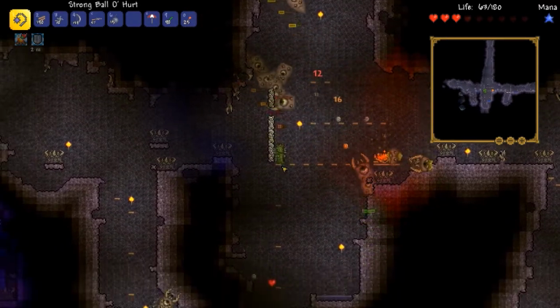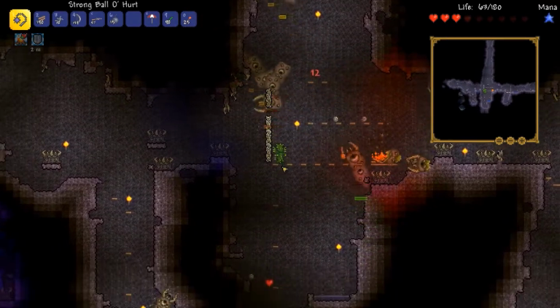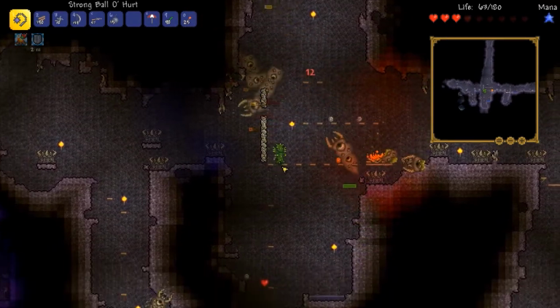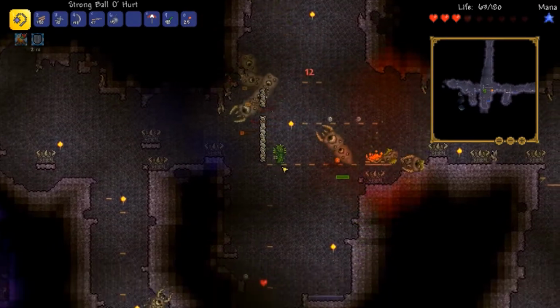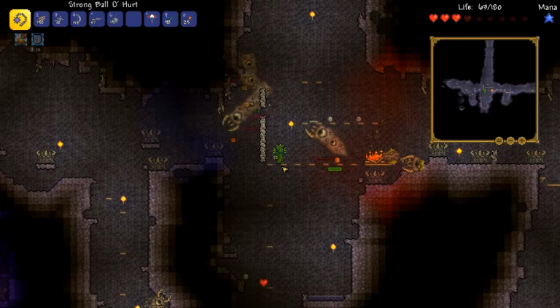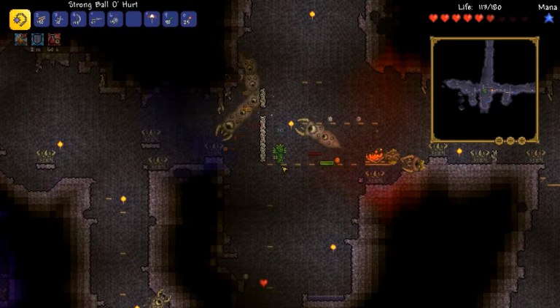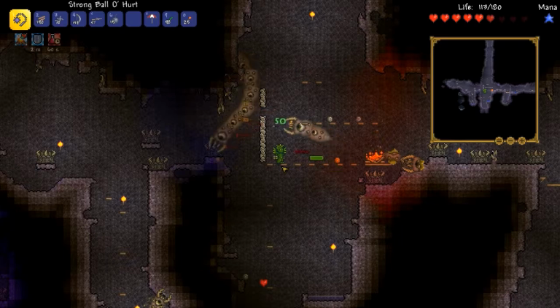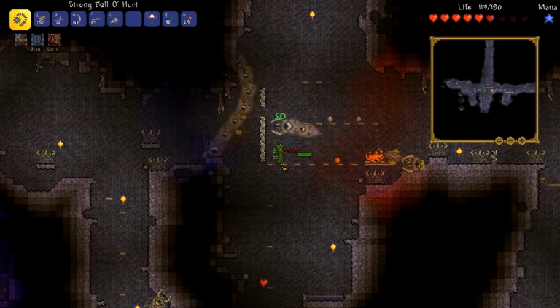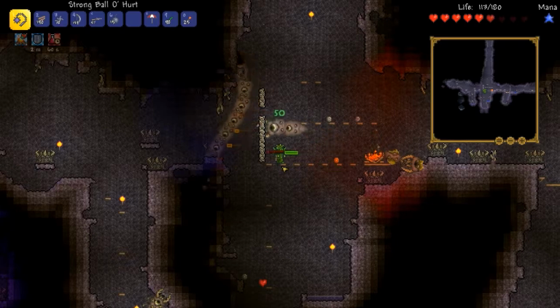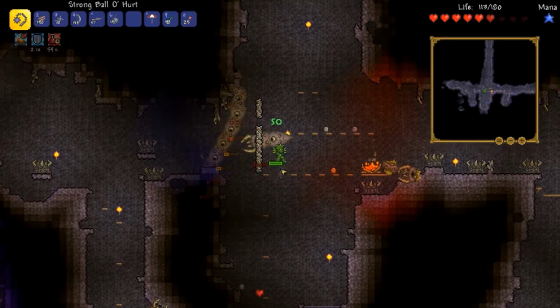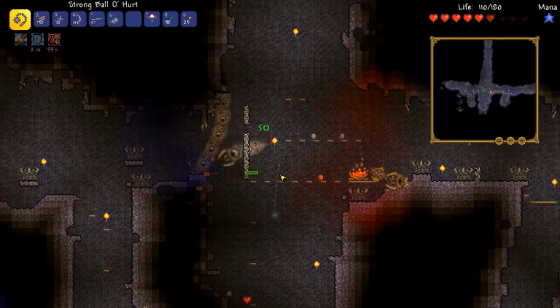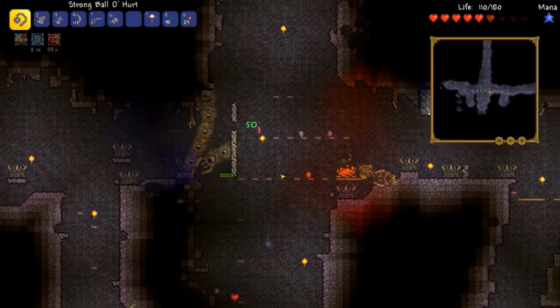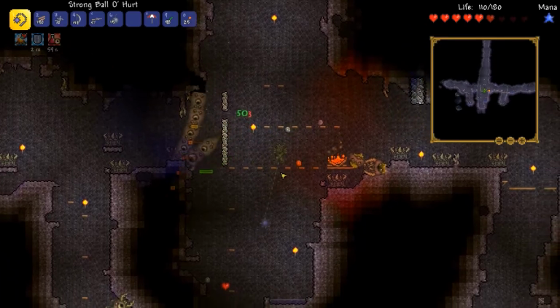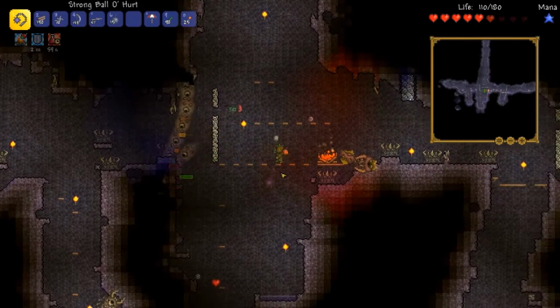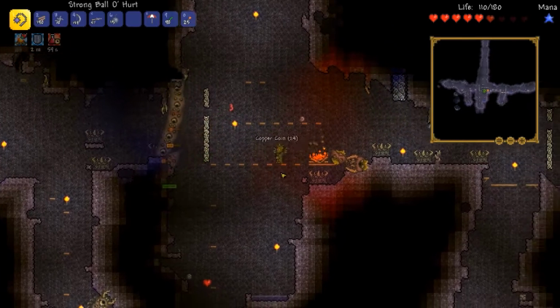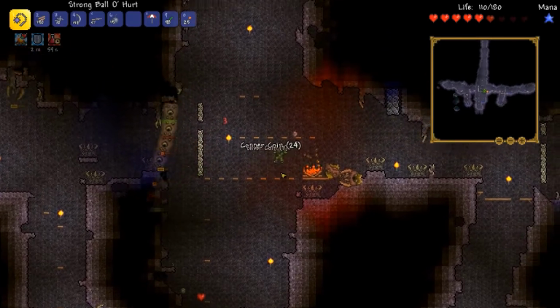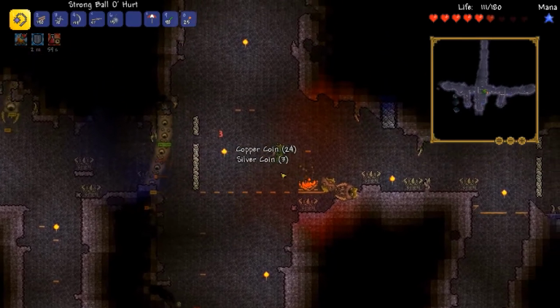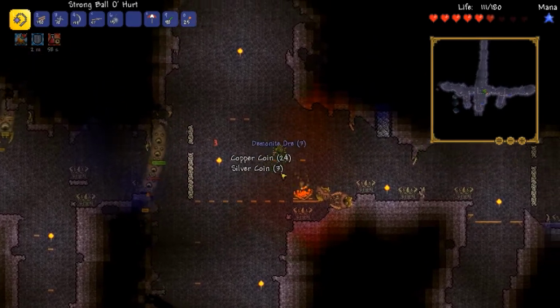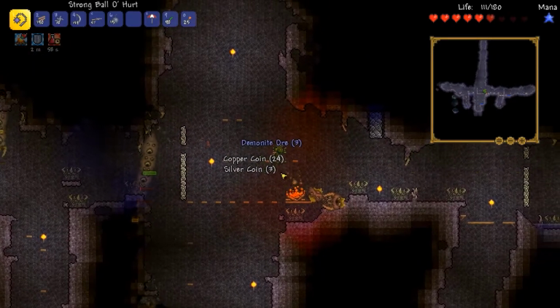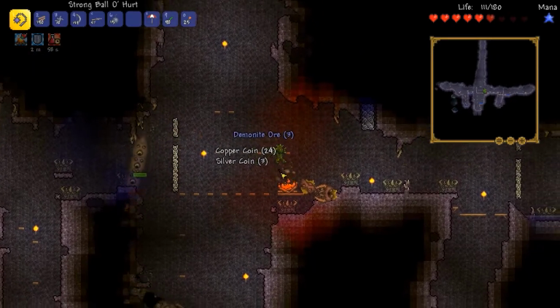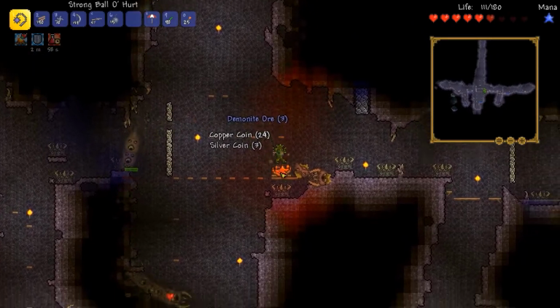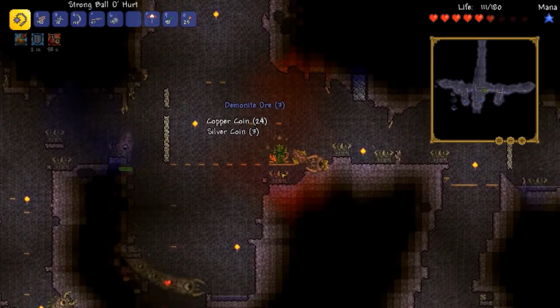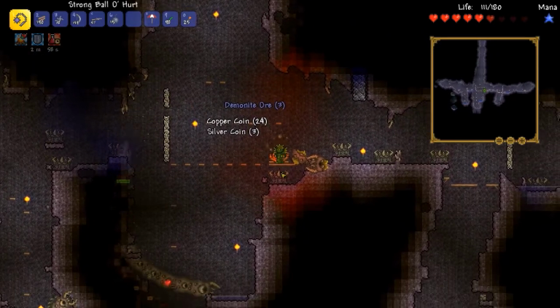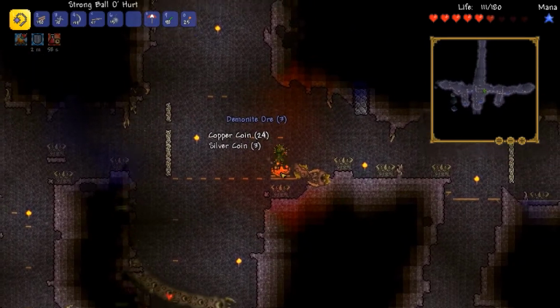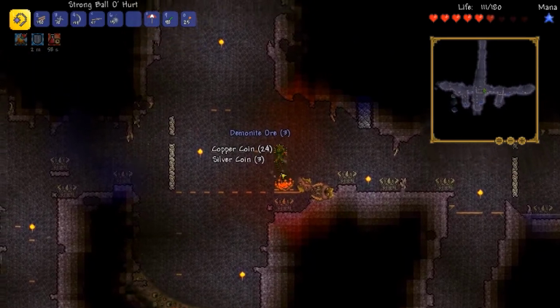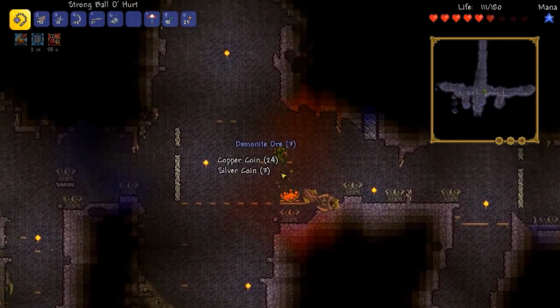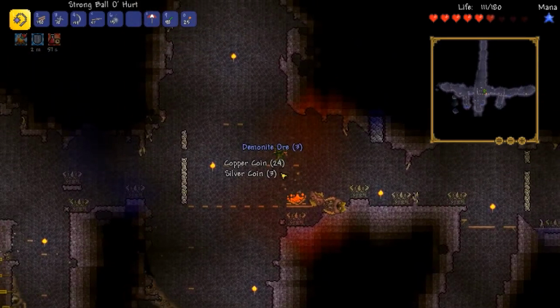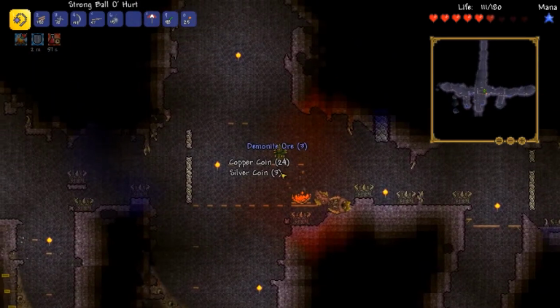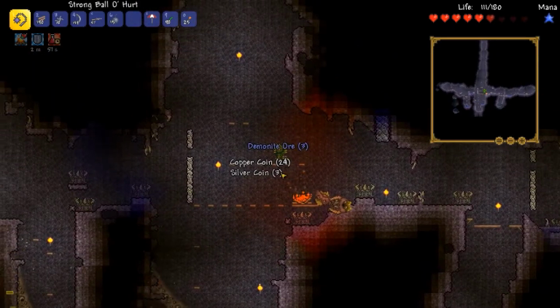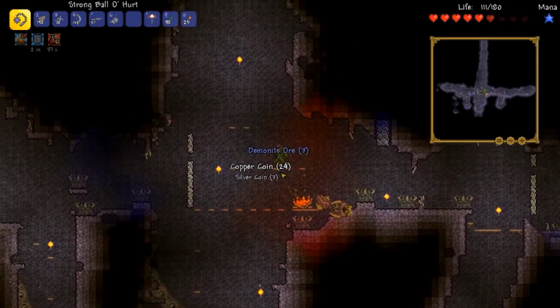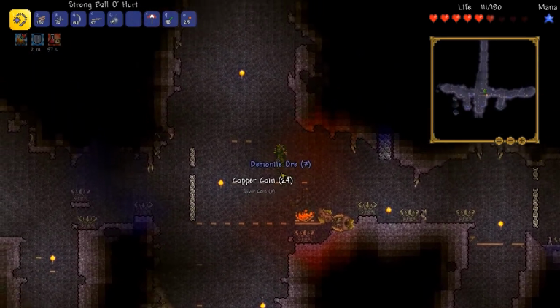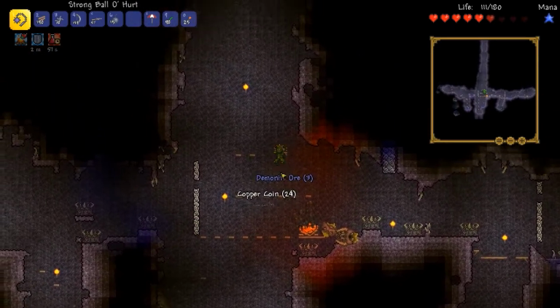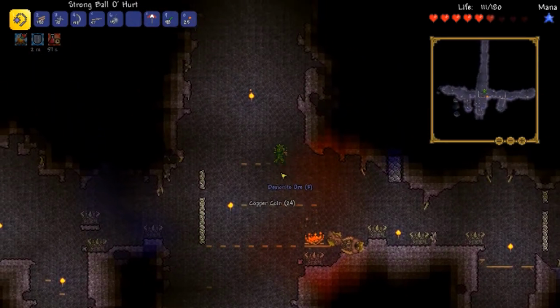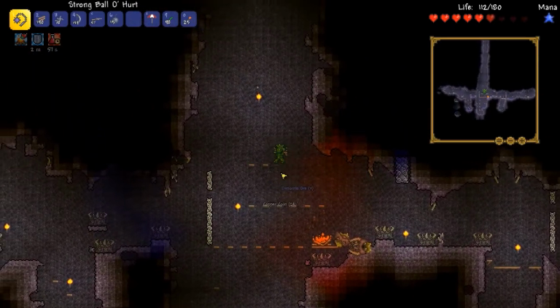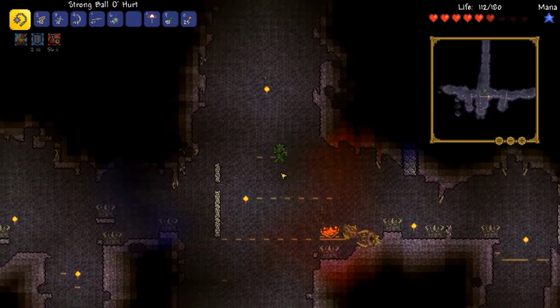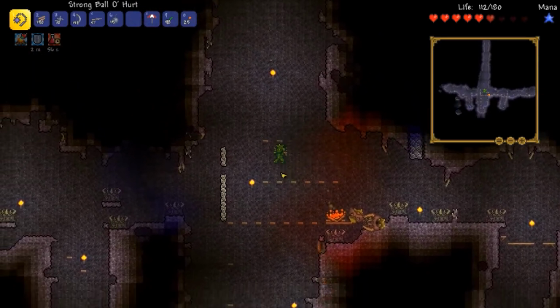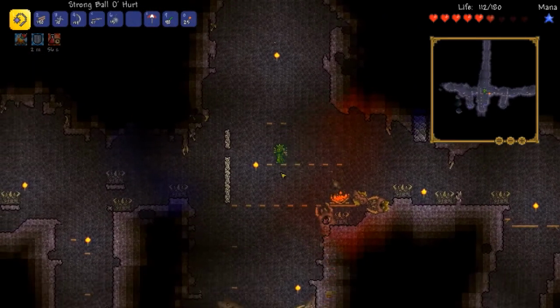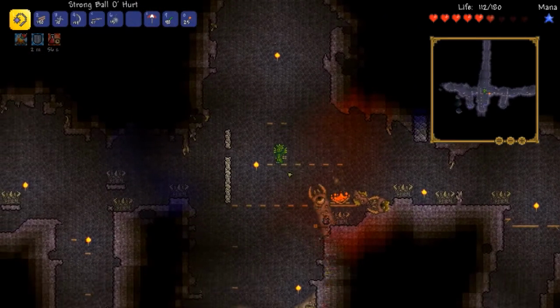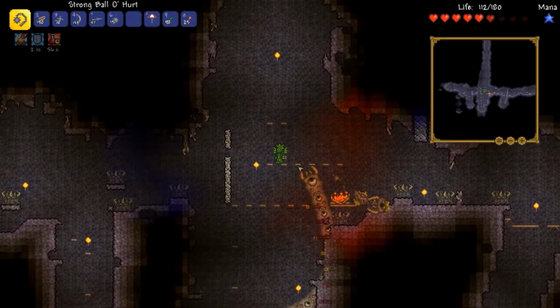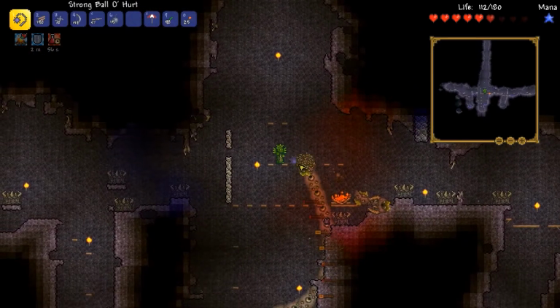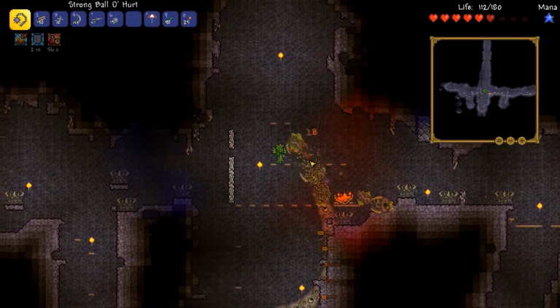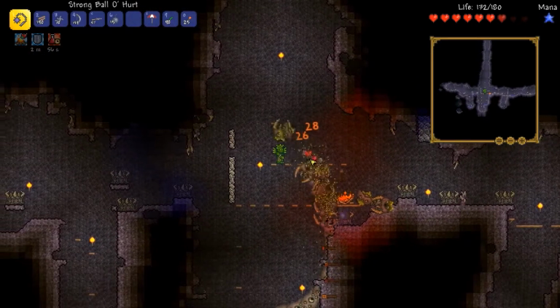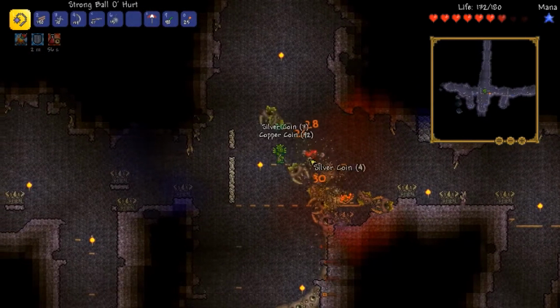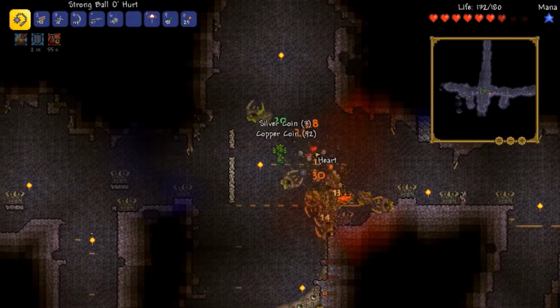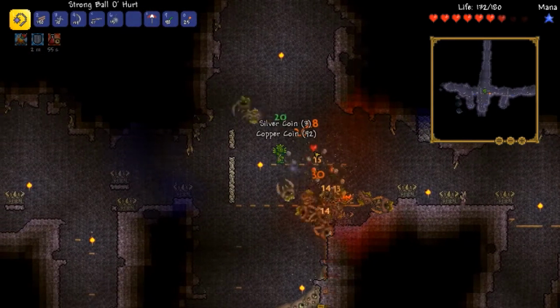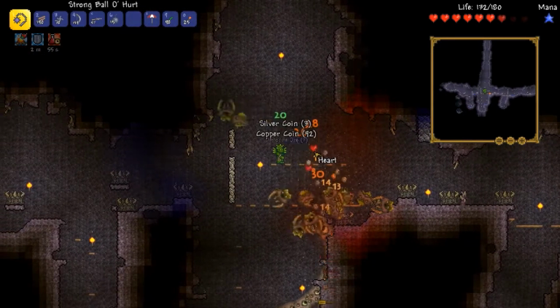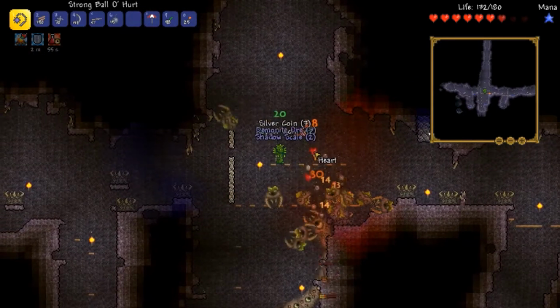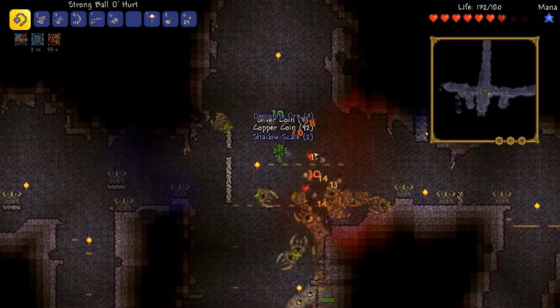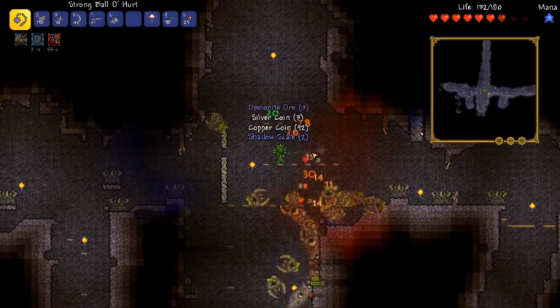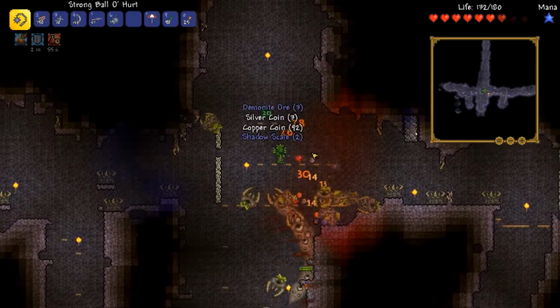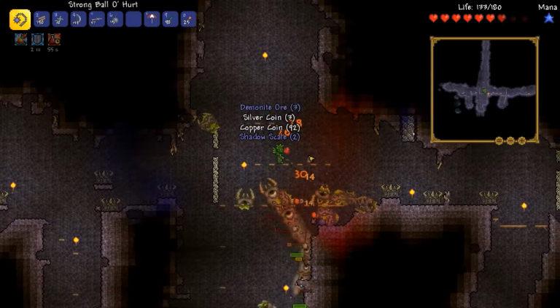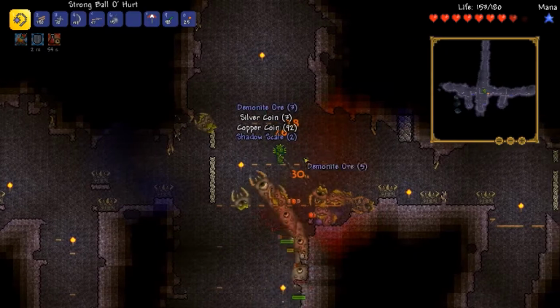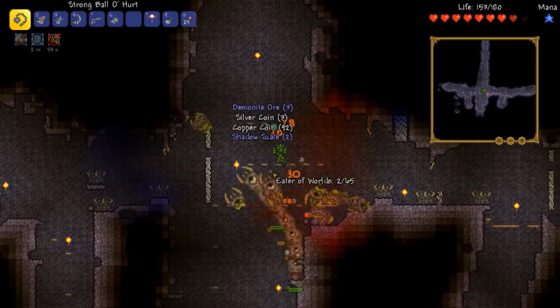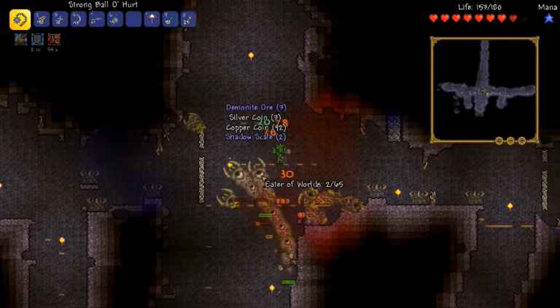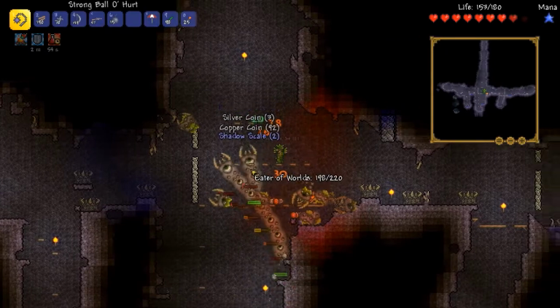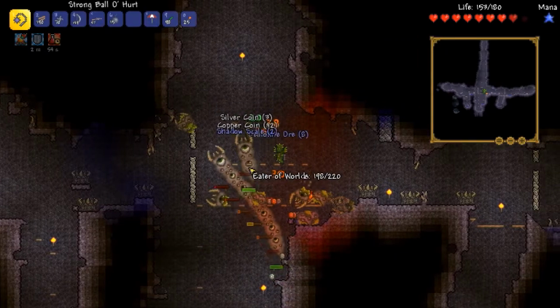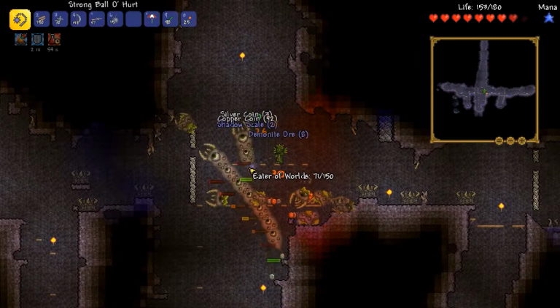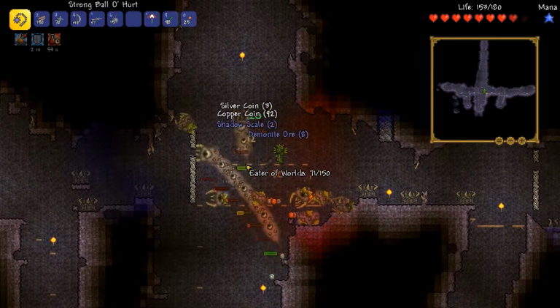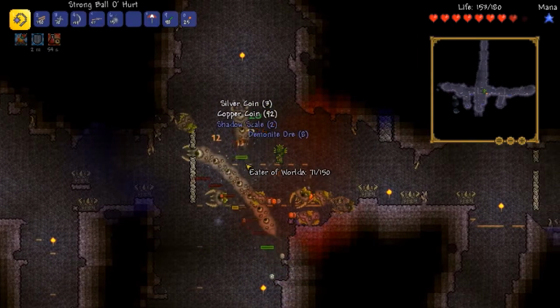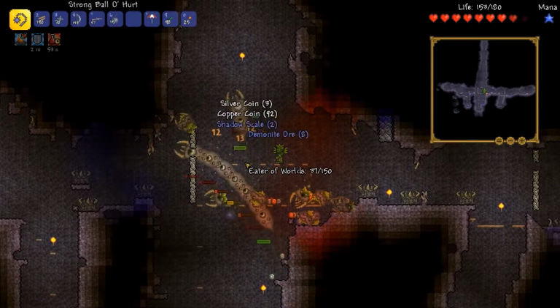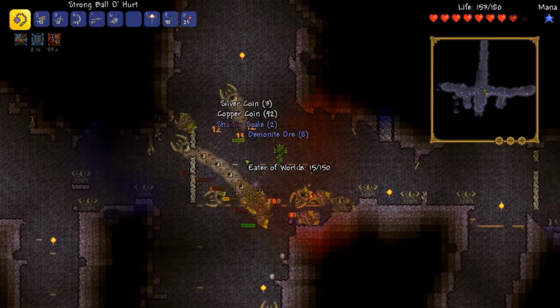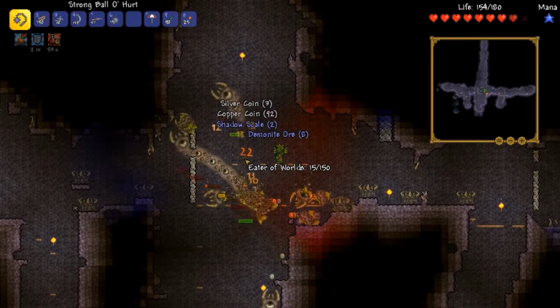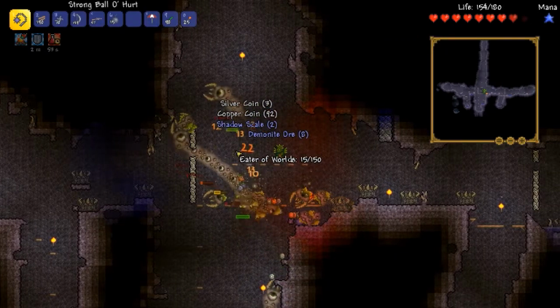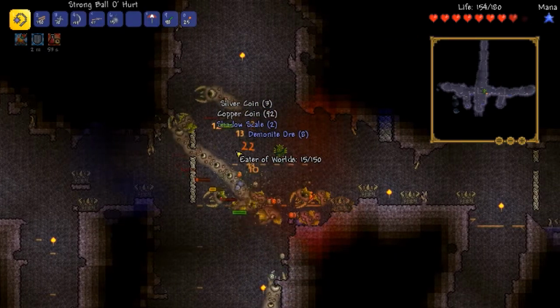Like this! There we go, great. Got some shadow scales — gonna be able to make some better armor pretty soon. Yeah, with a little patience and care, the armor rating that we have is plenty with this awesome weapon to take this guy out. Every so often he is being kind enough to drop some life hearts, which will help me fill in my life. And if I need to, I've got some more healing potions left. Let's not get too full of ourselves here — this guy is still a boss and he could kill us.